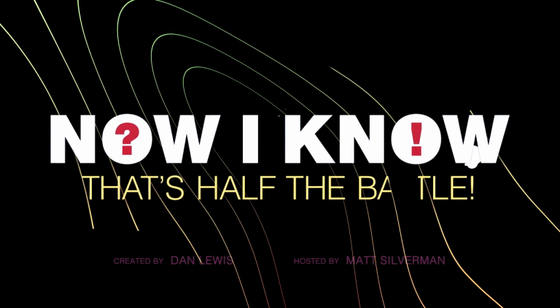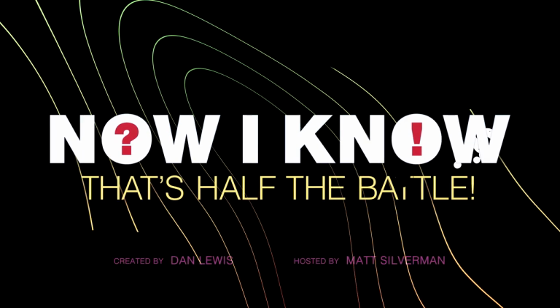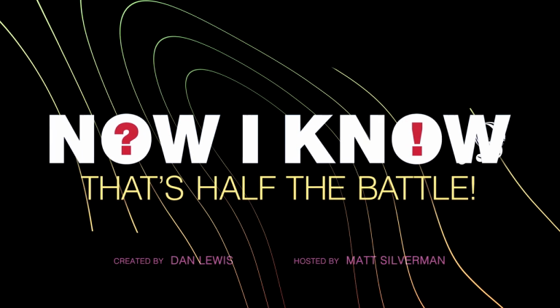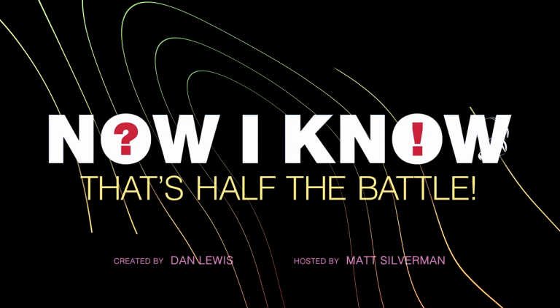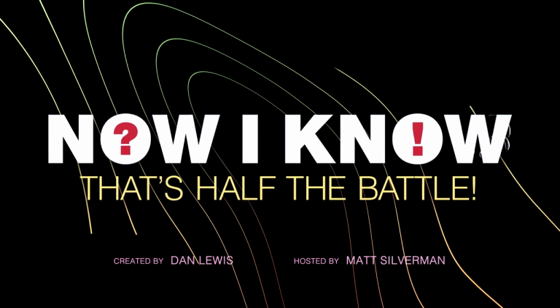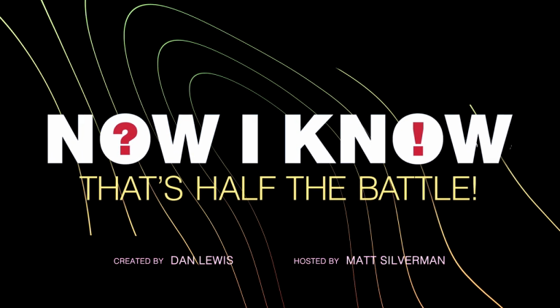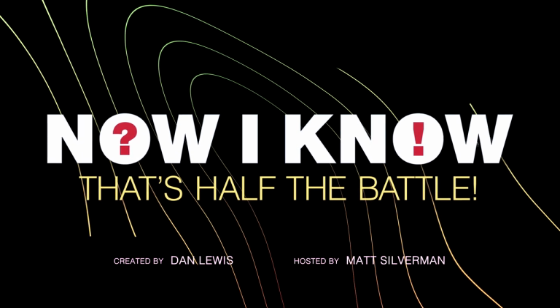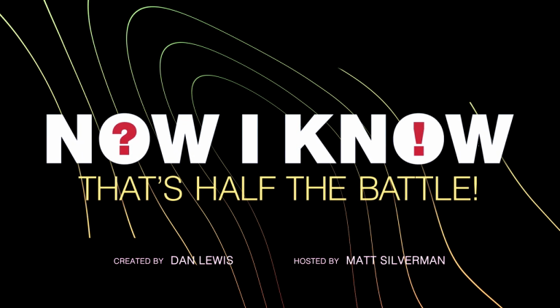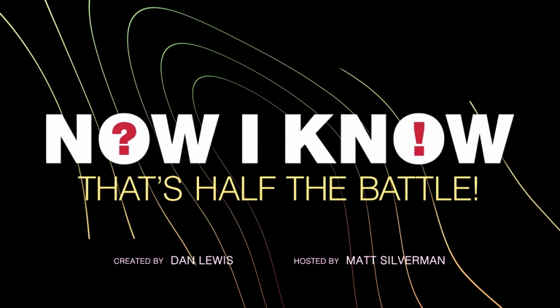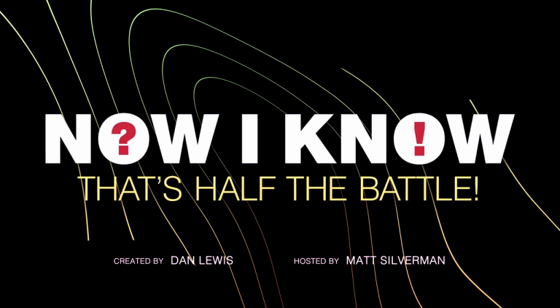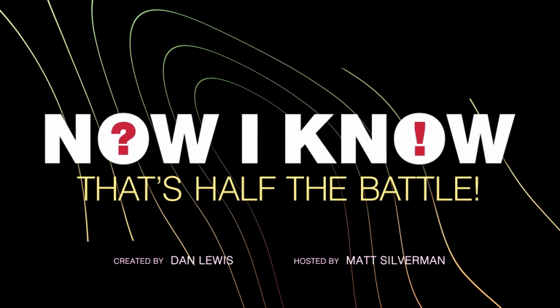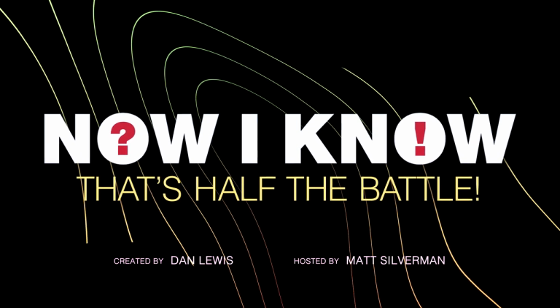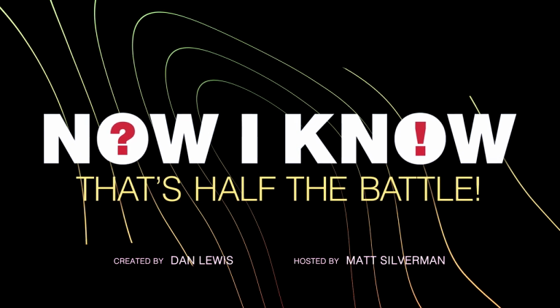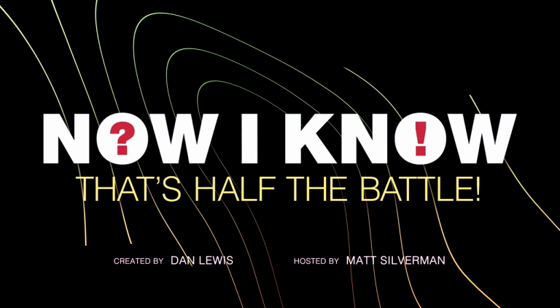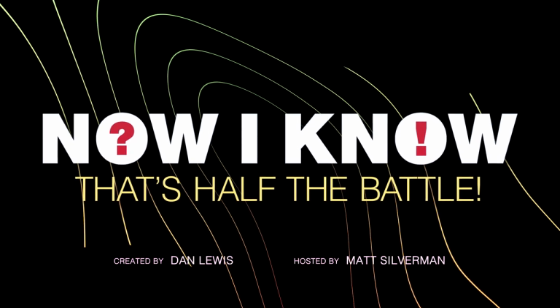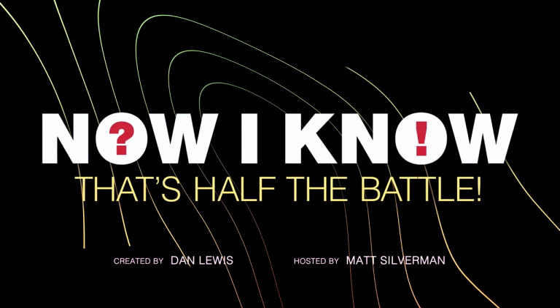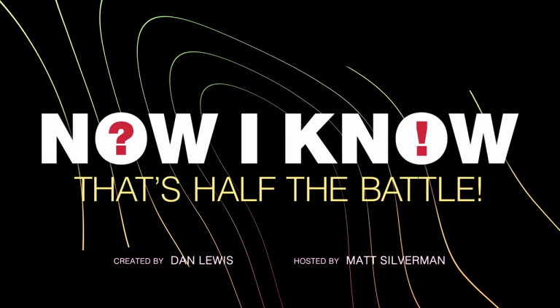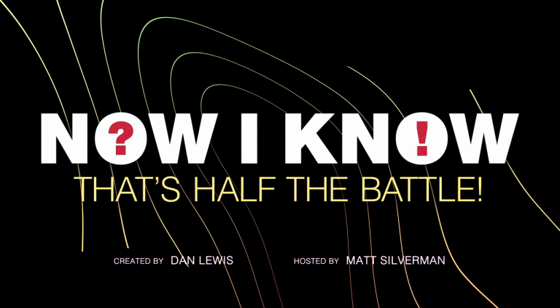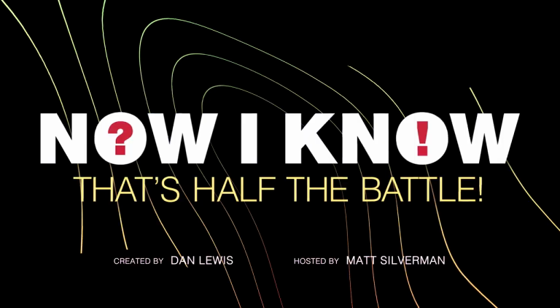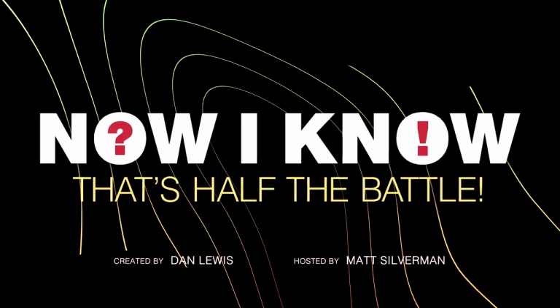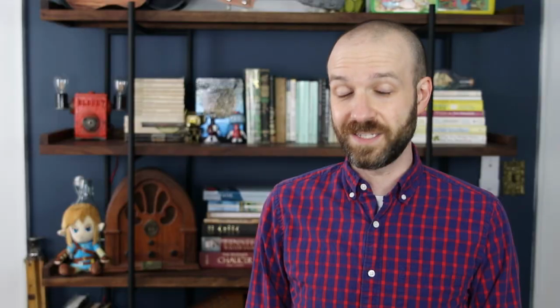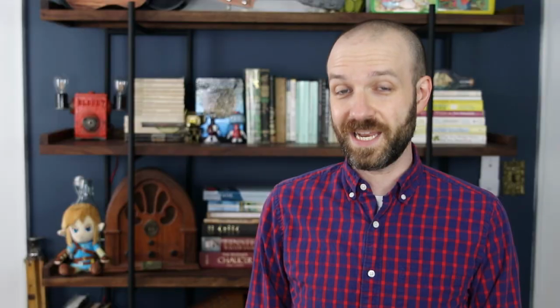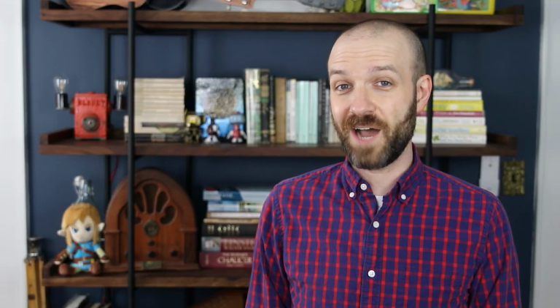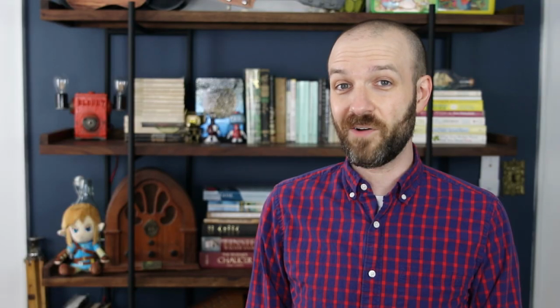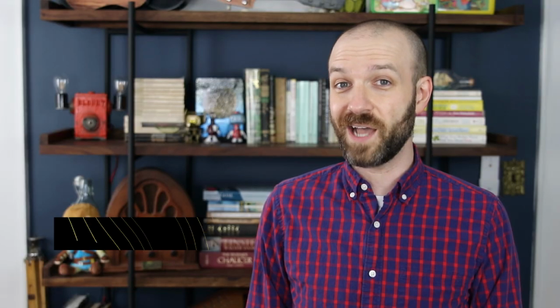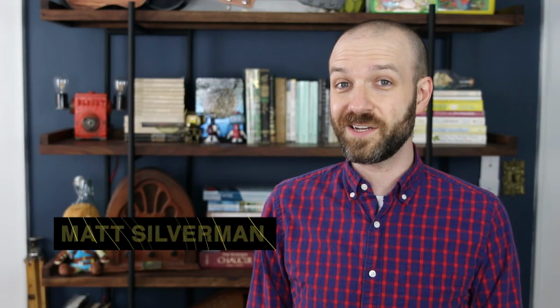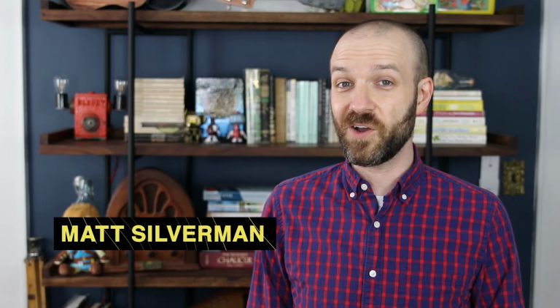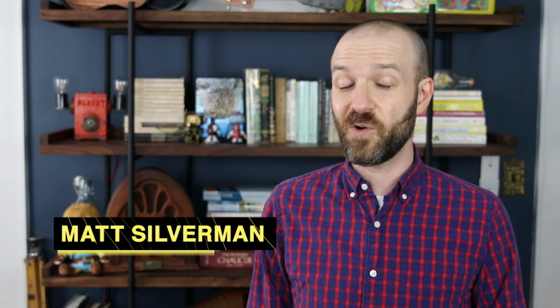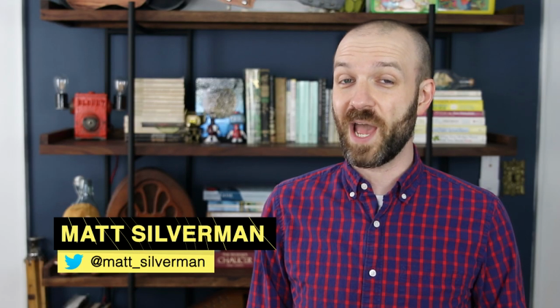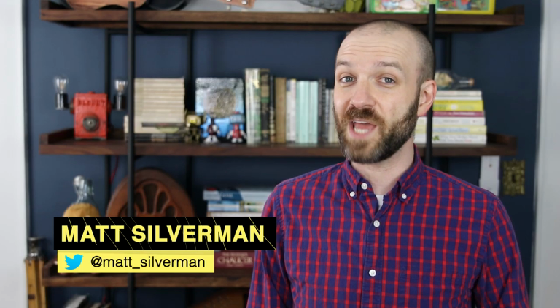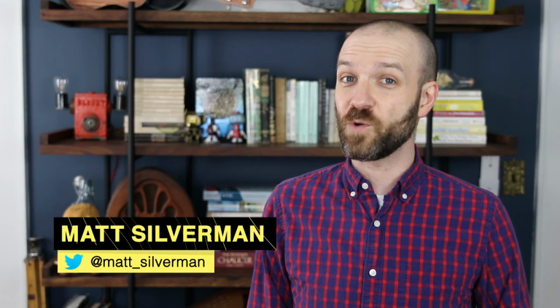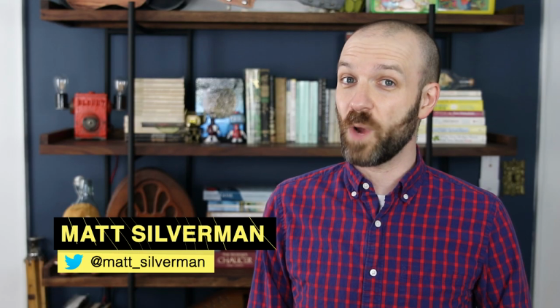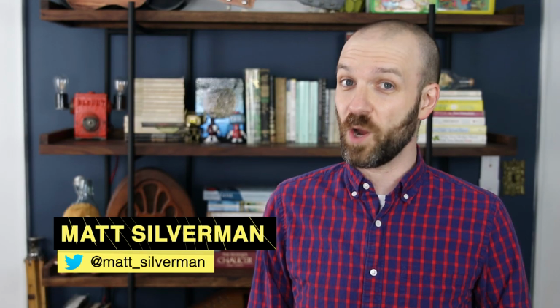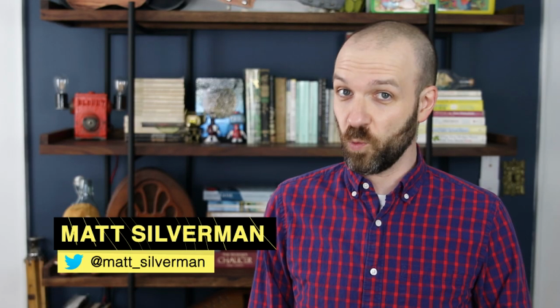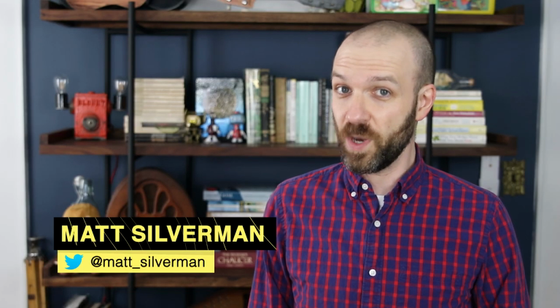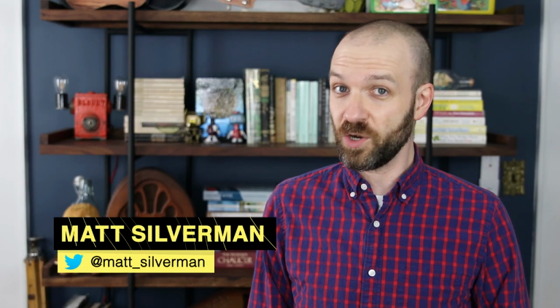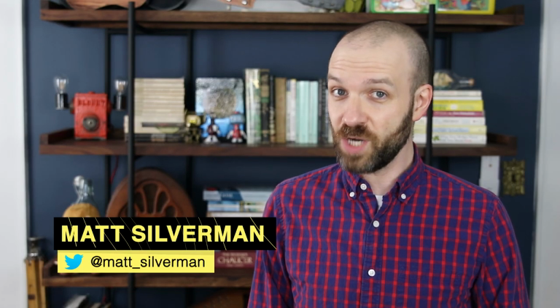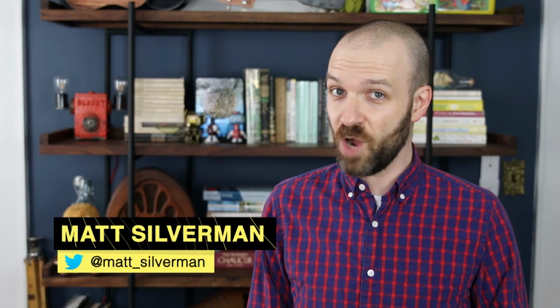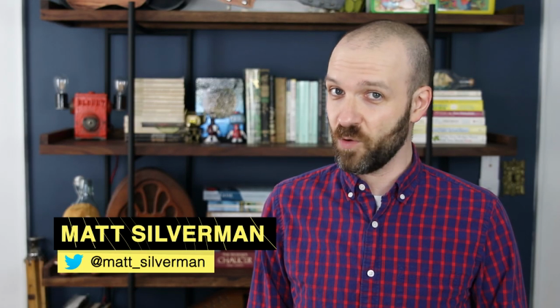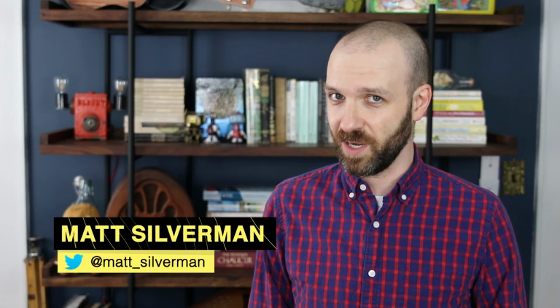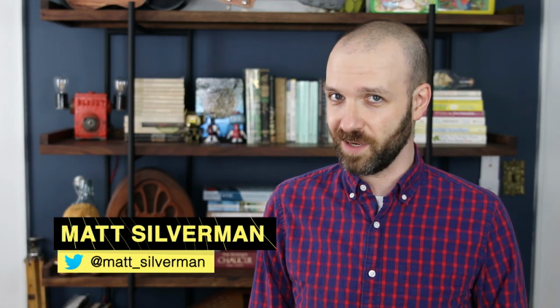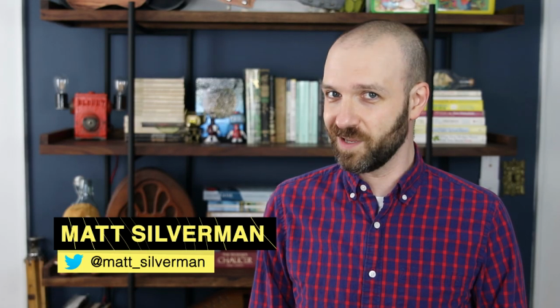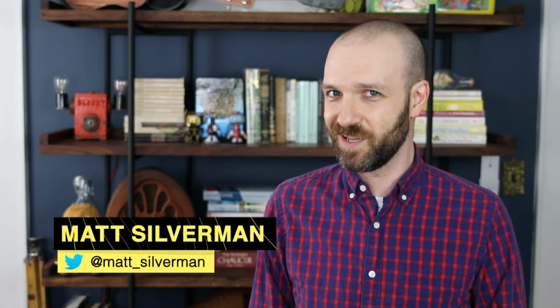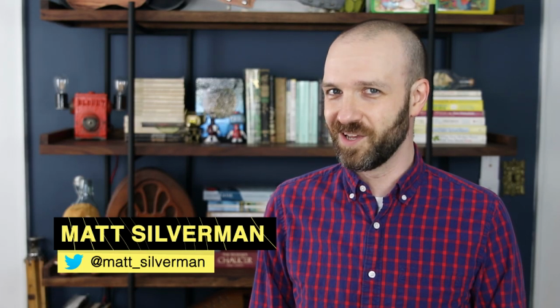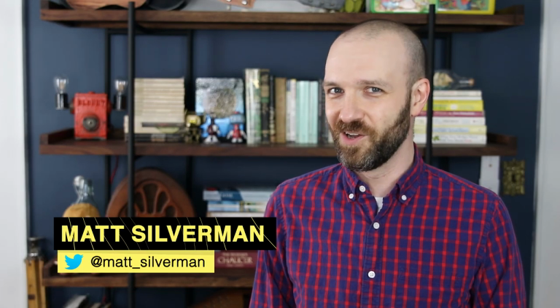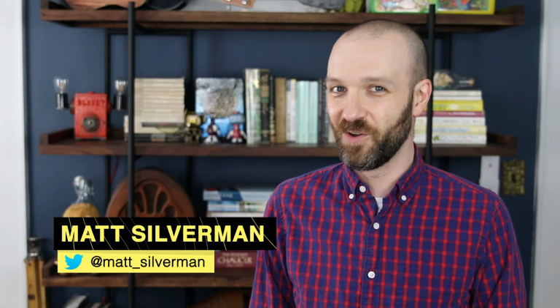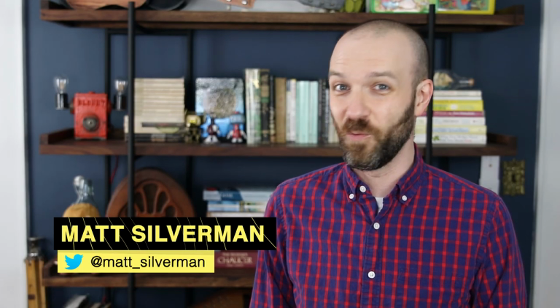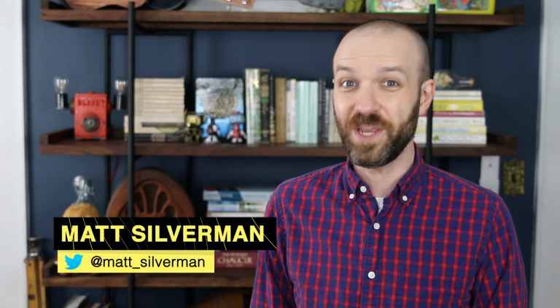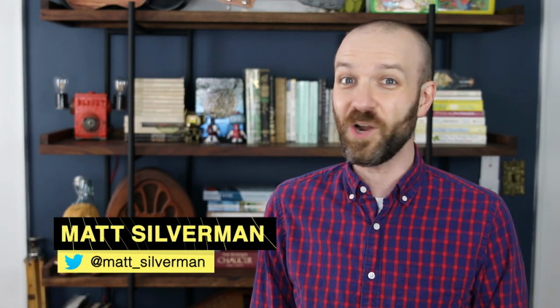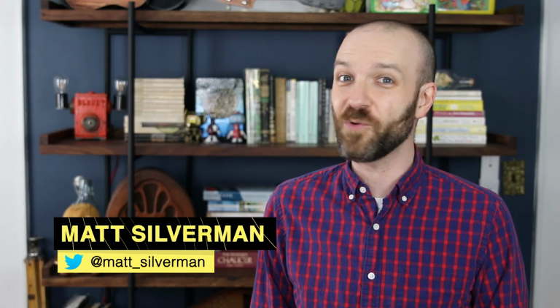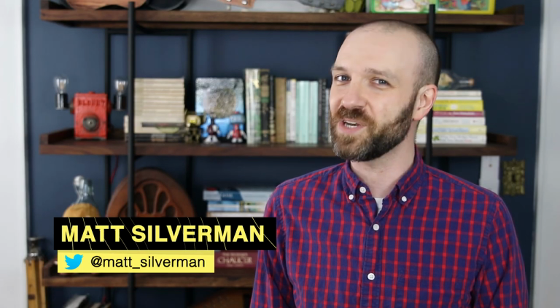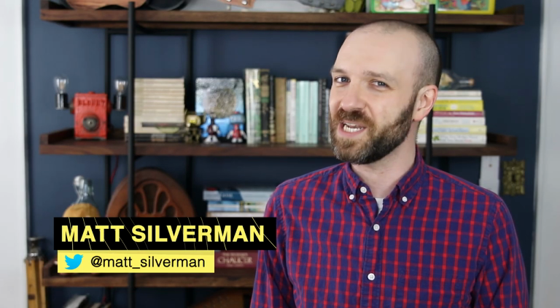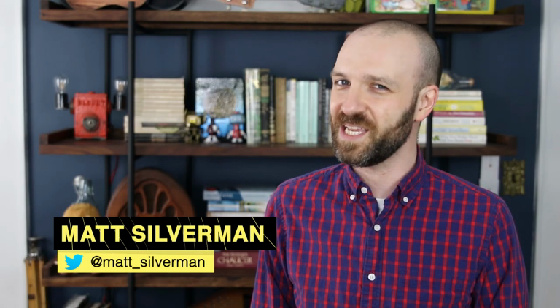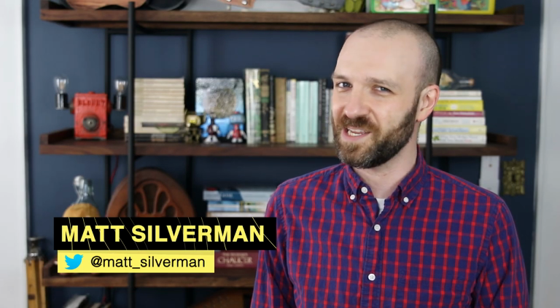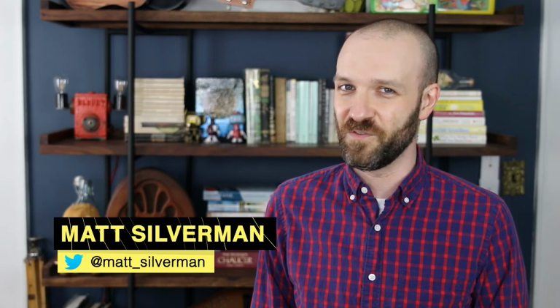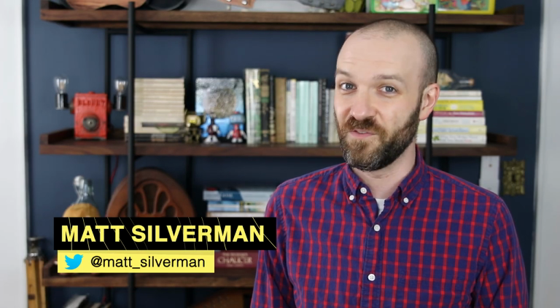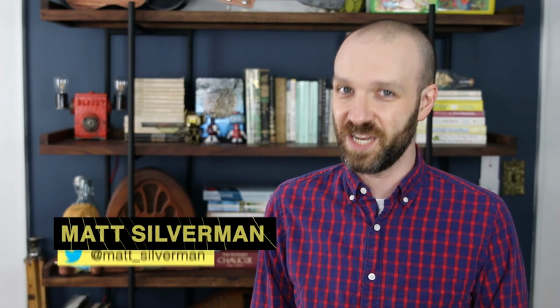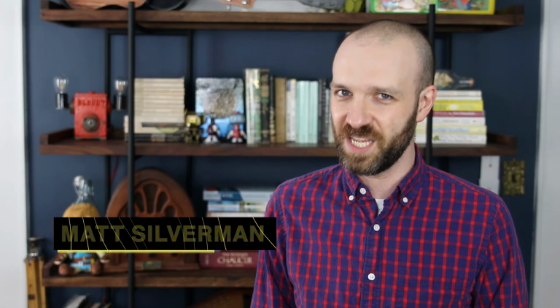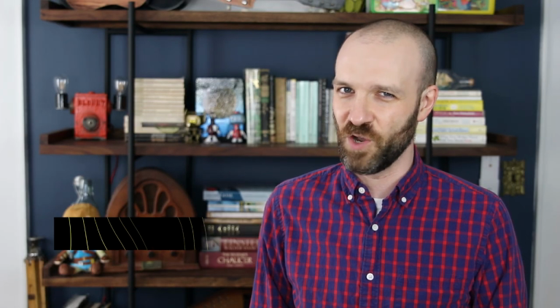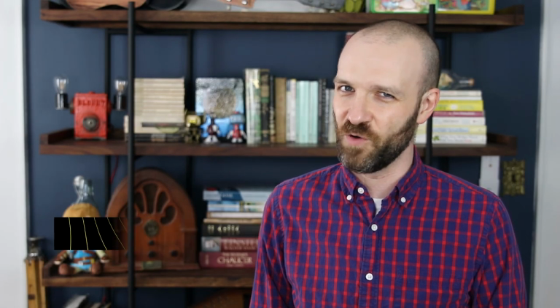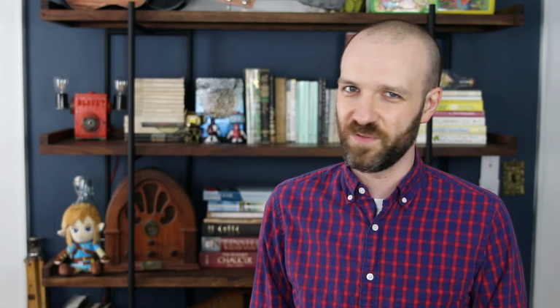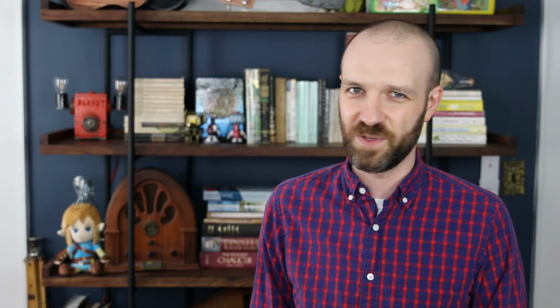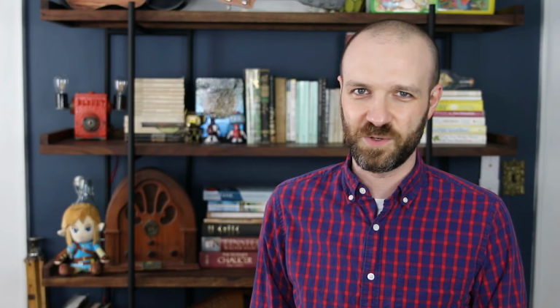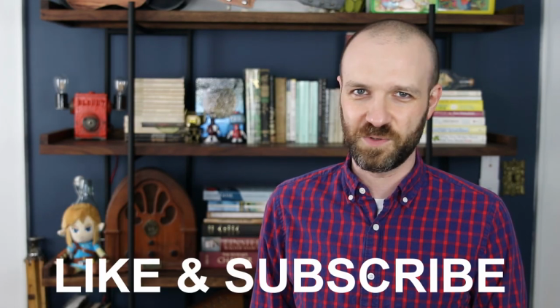I'm Matt Silverman, welcome back to Now I Know, and where we're going… We don't need video views.